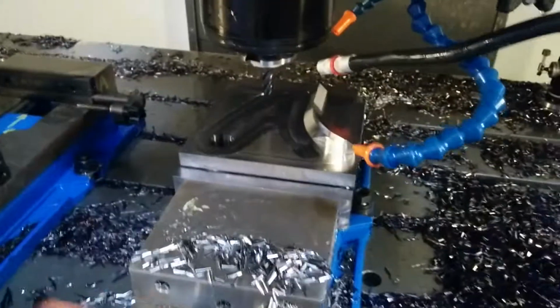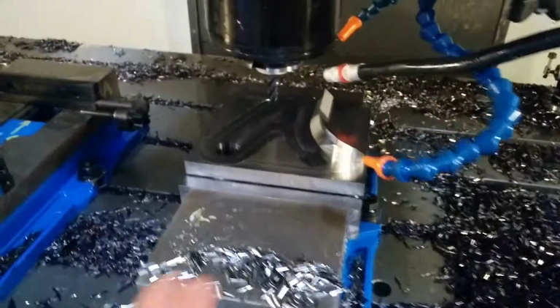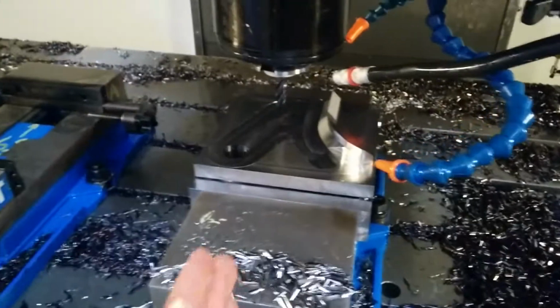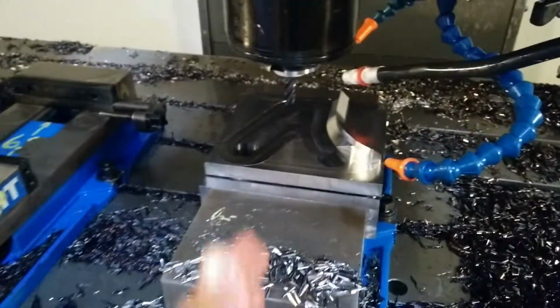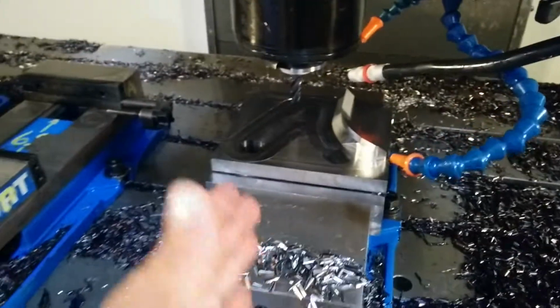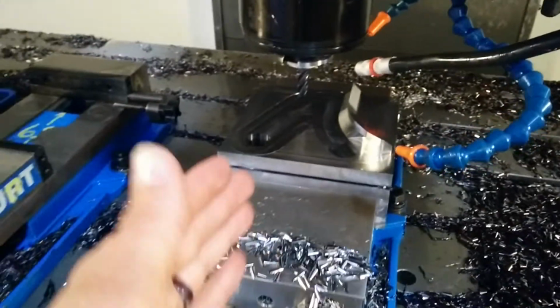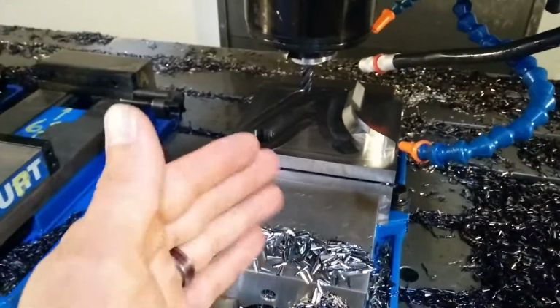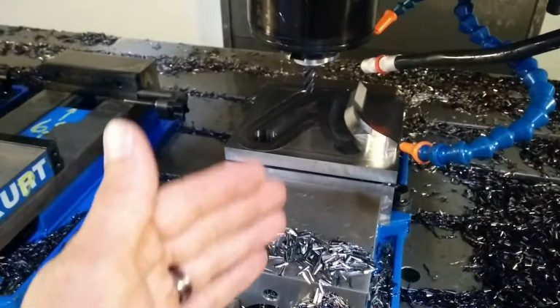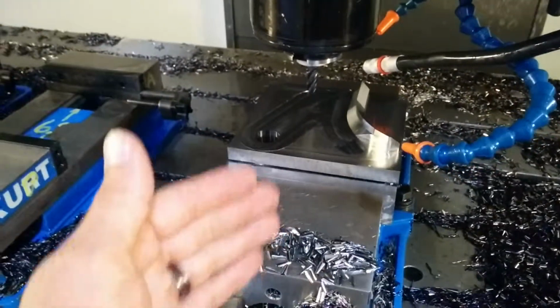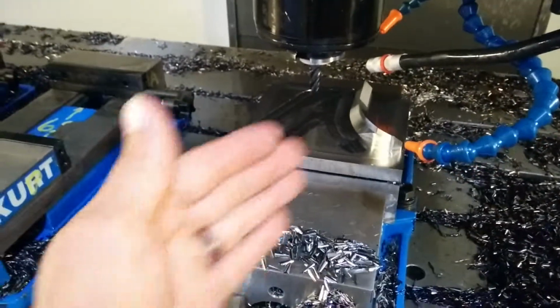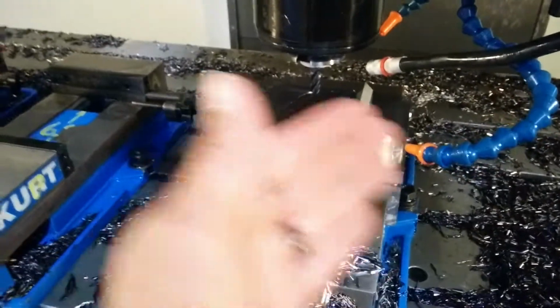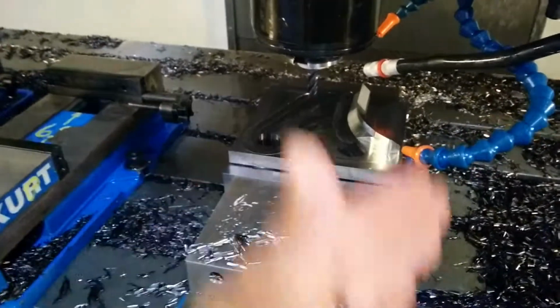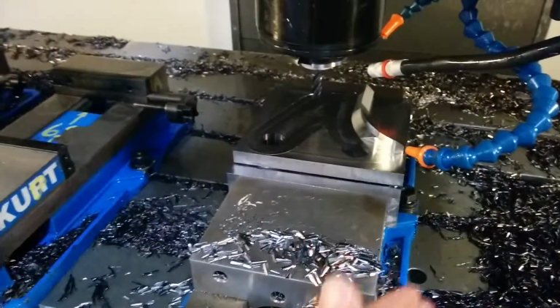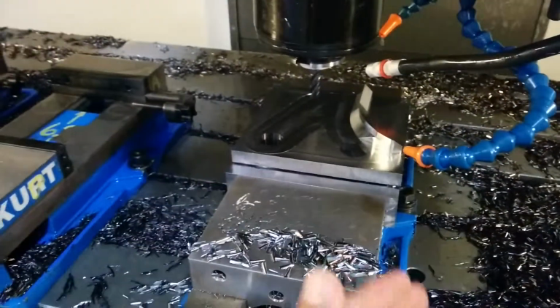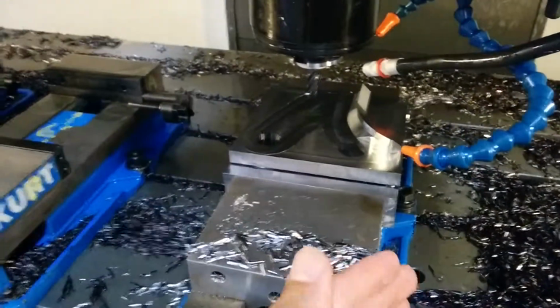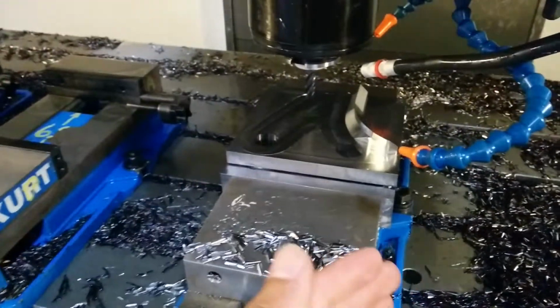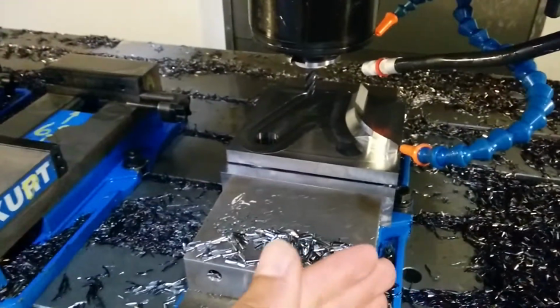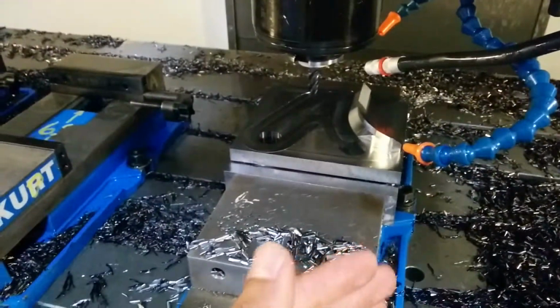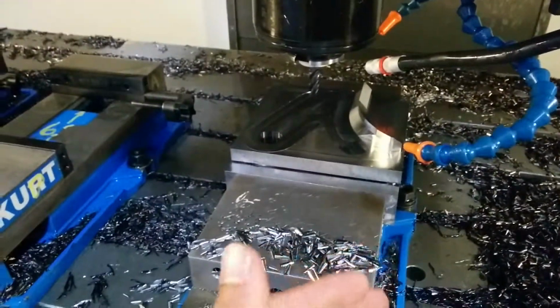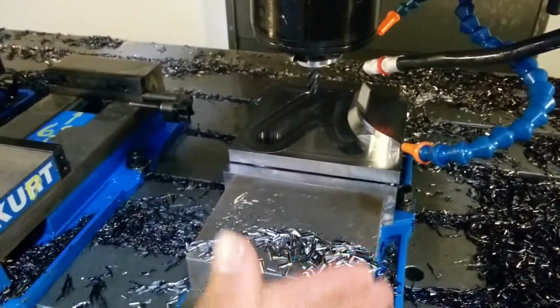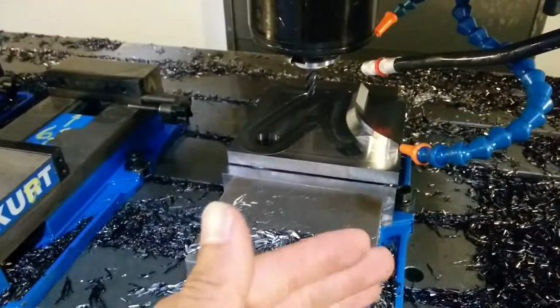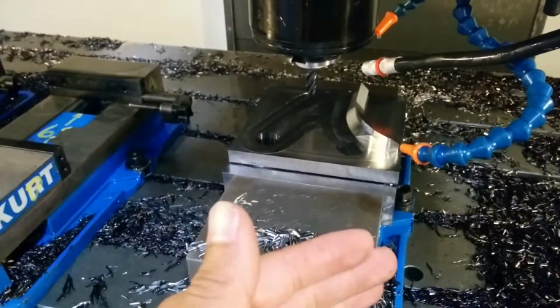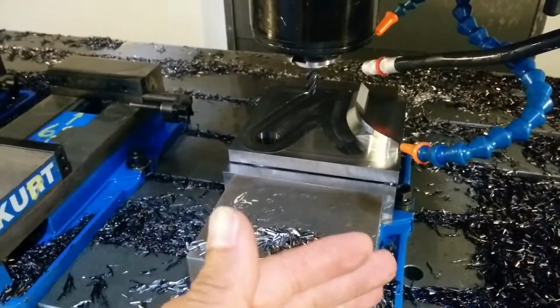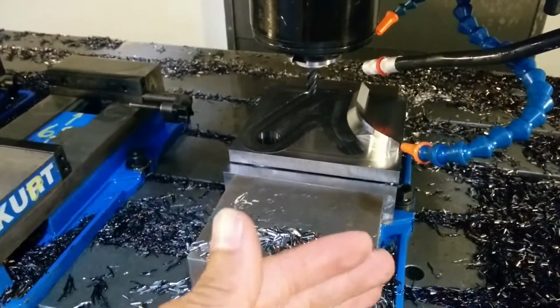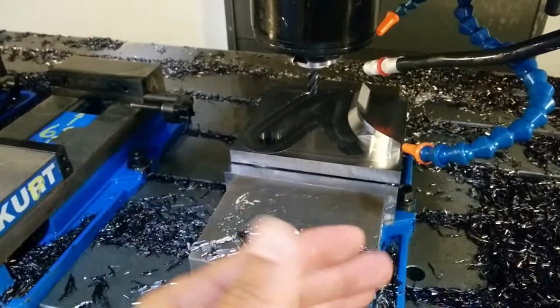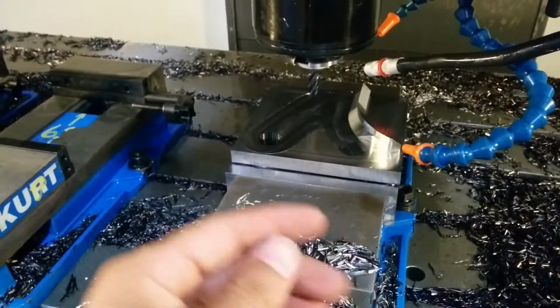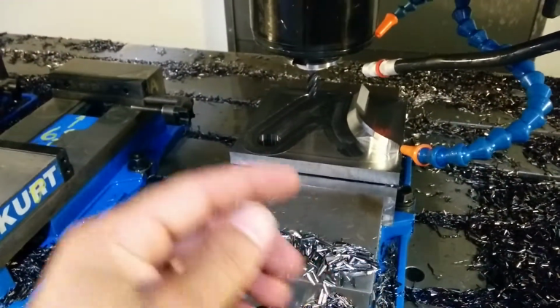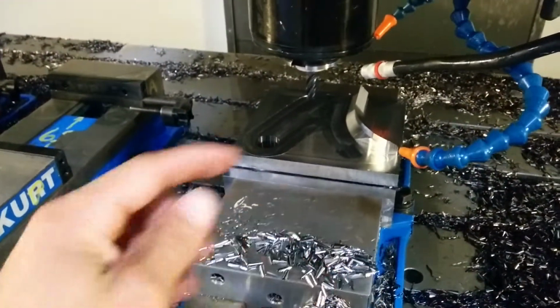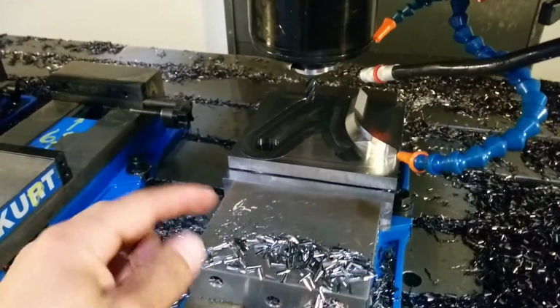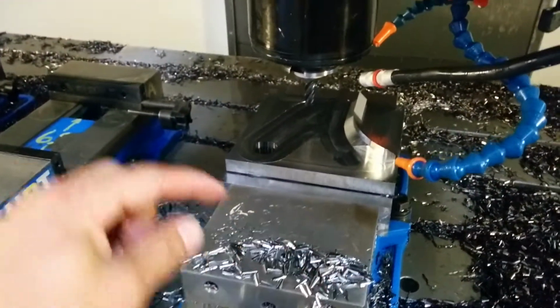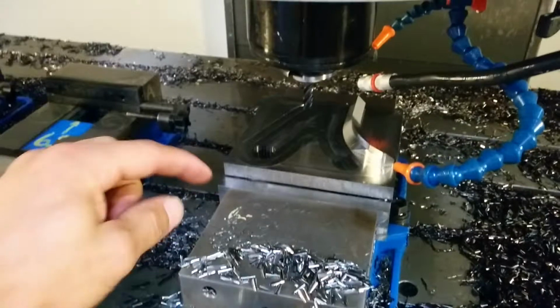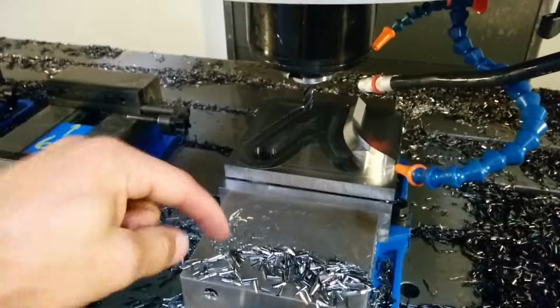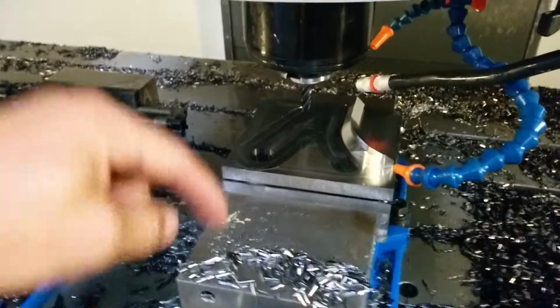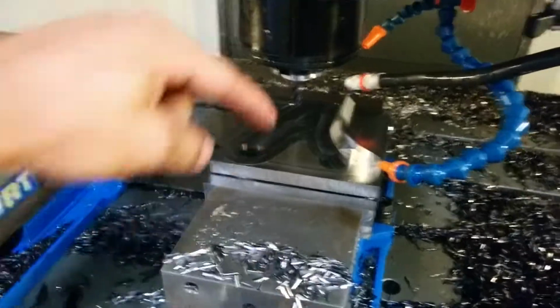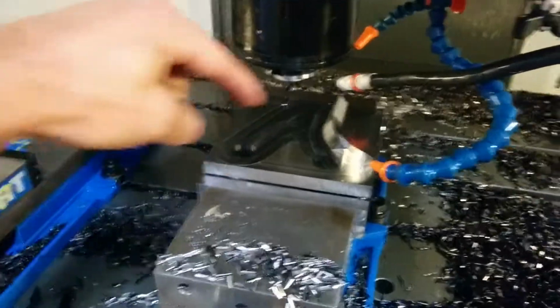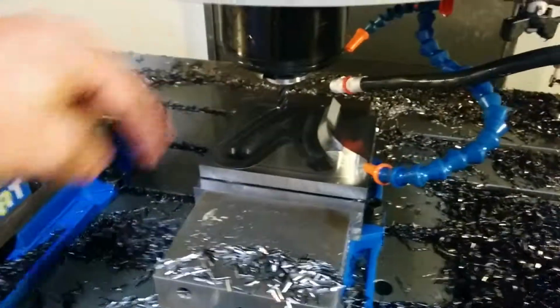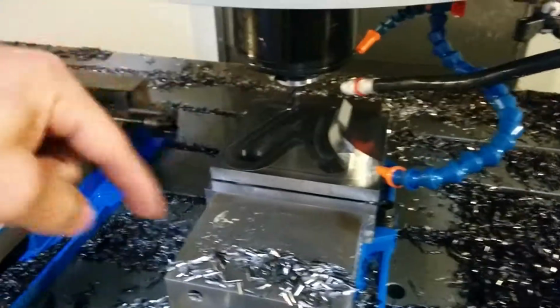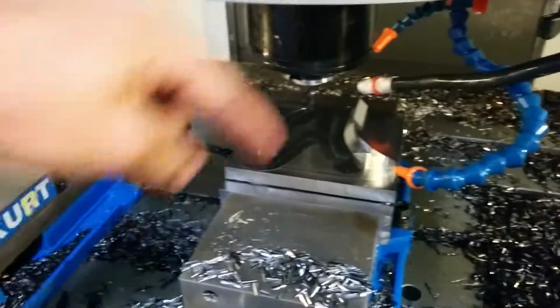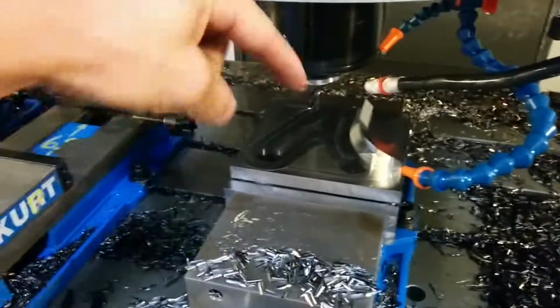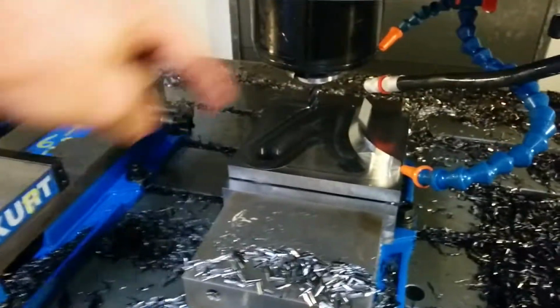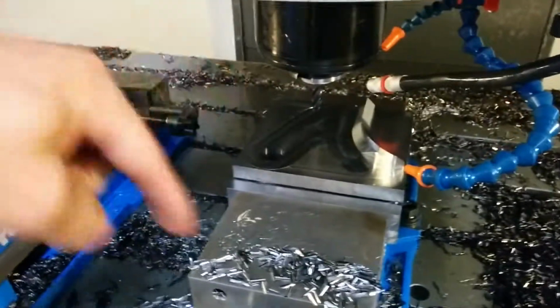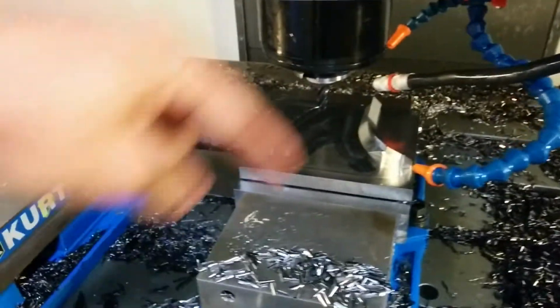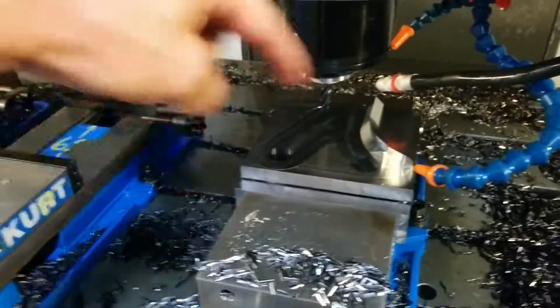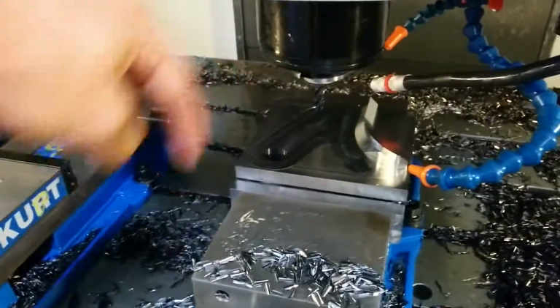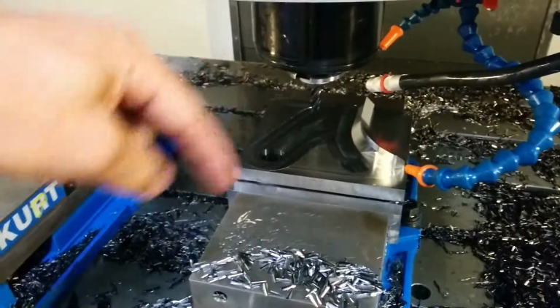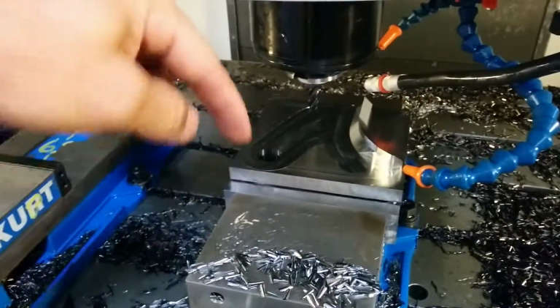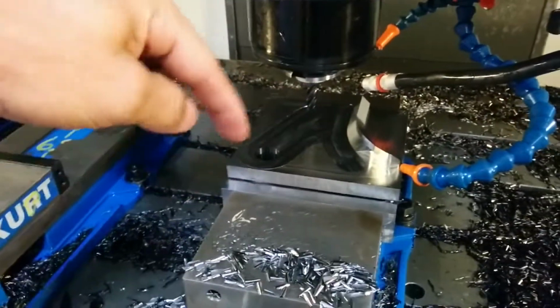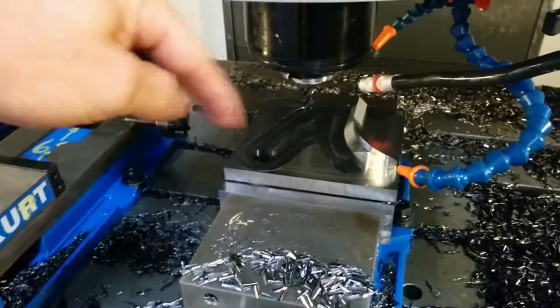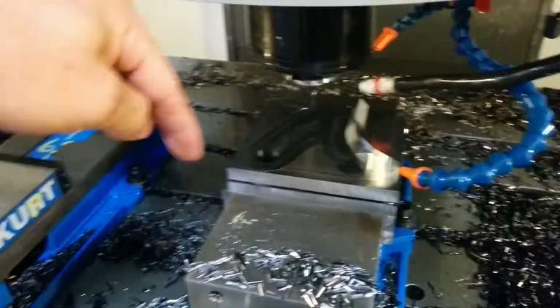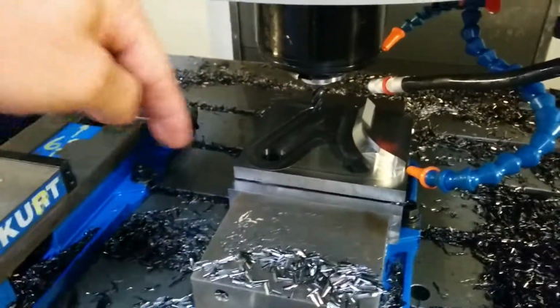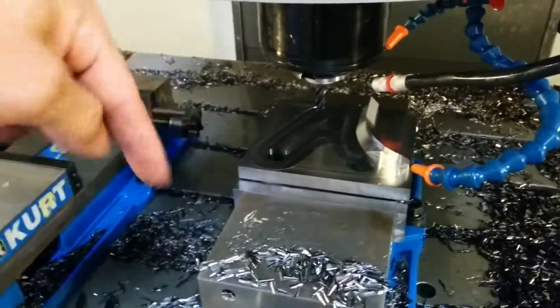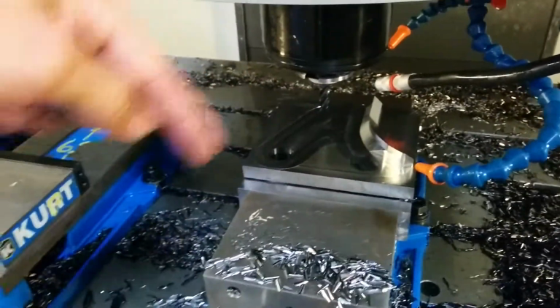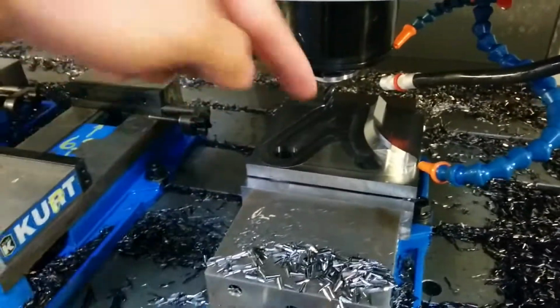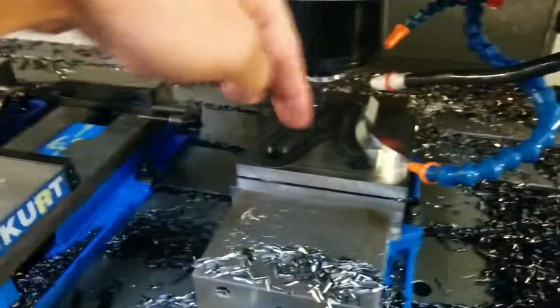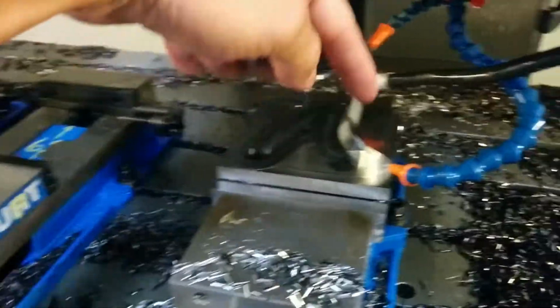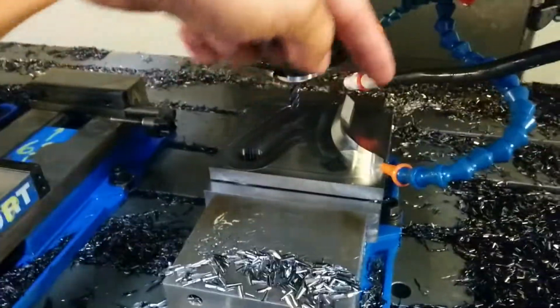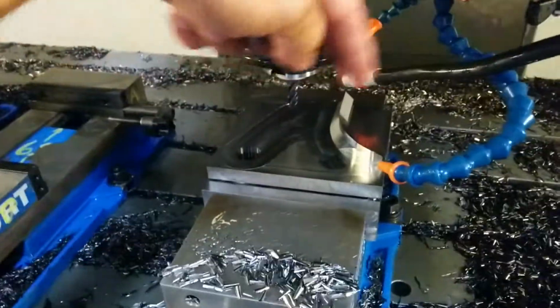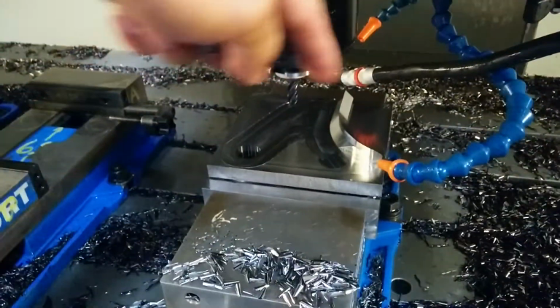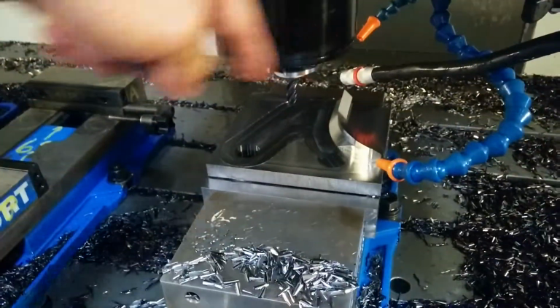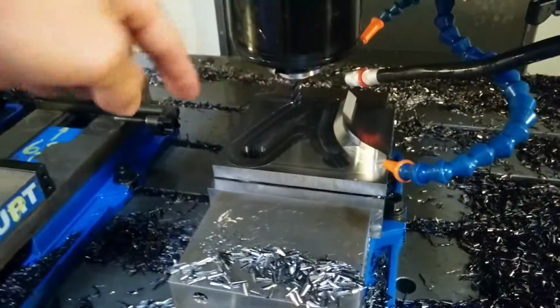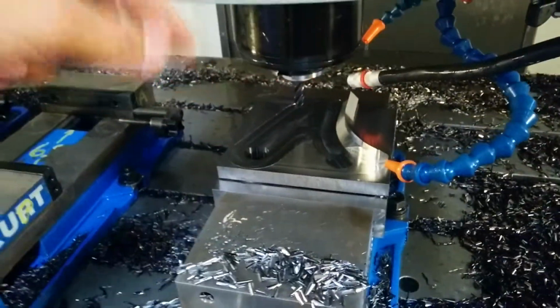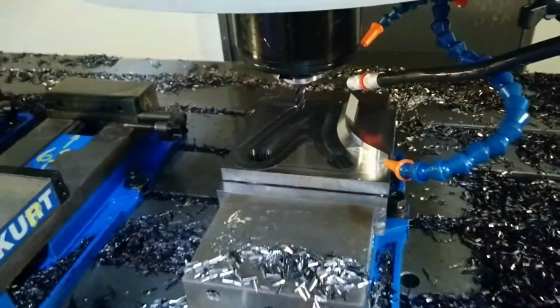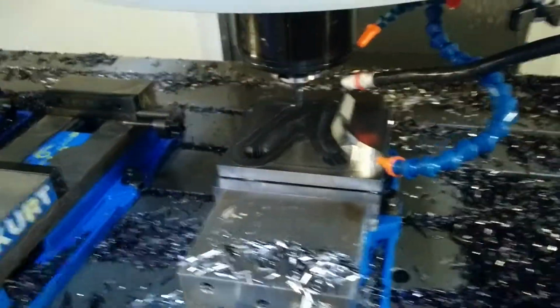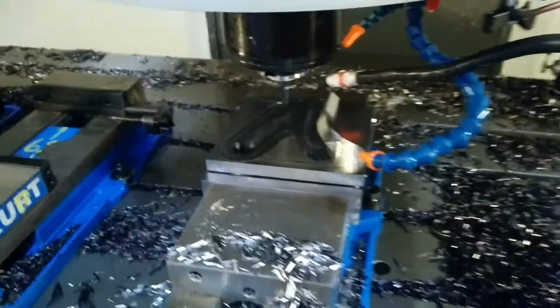It has a 40 thousandths step over in the dynamic path. You'll see it do most of the inside part and then start doing trochoidal movements in the corners.